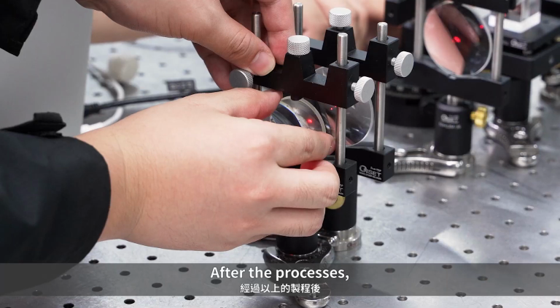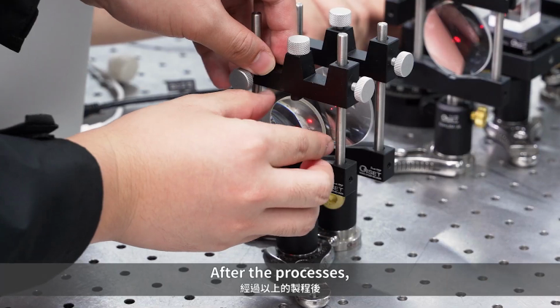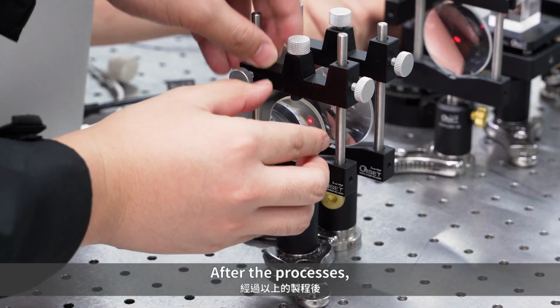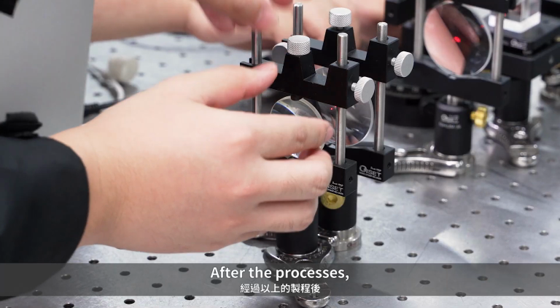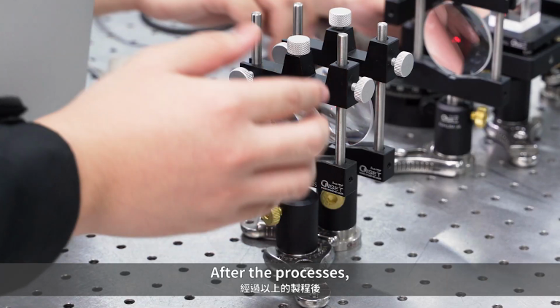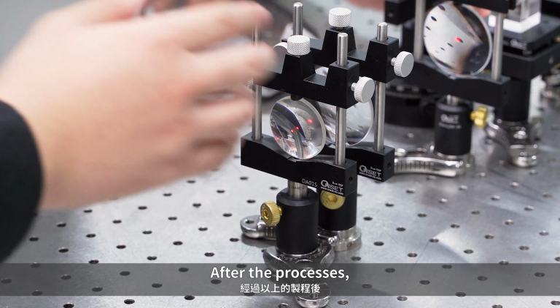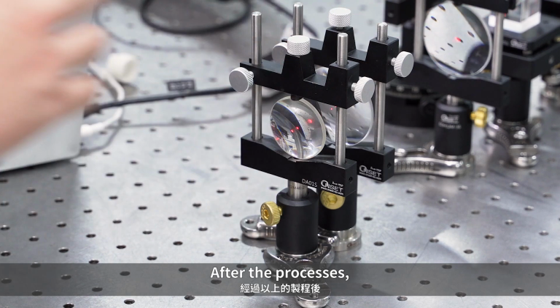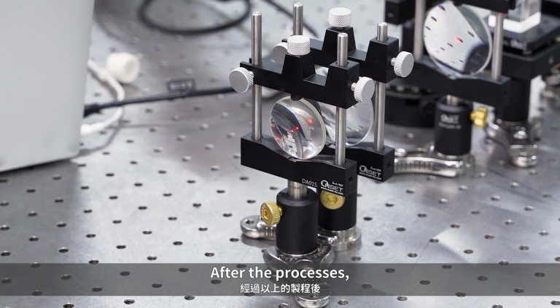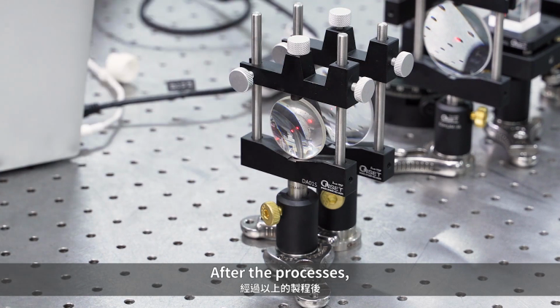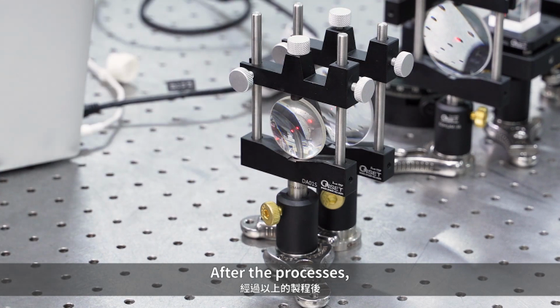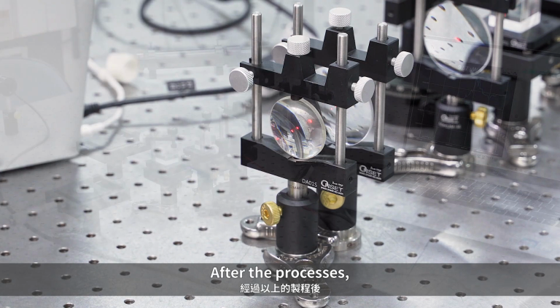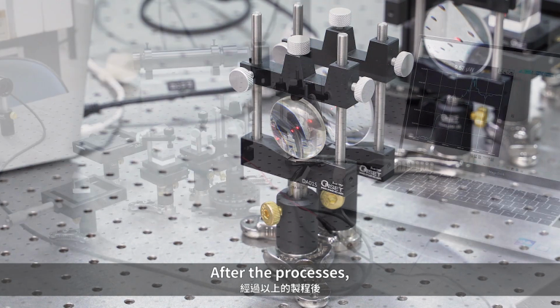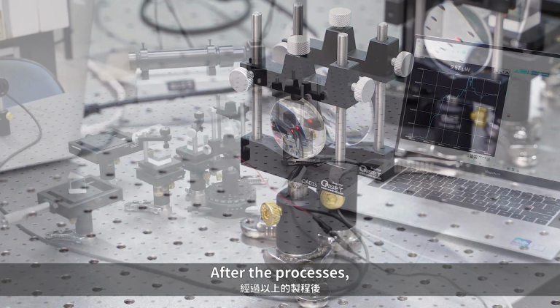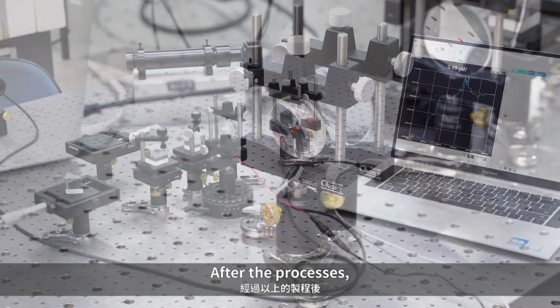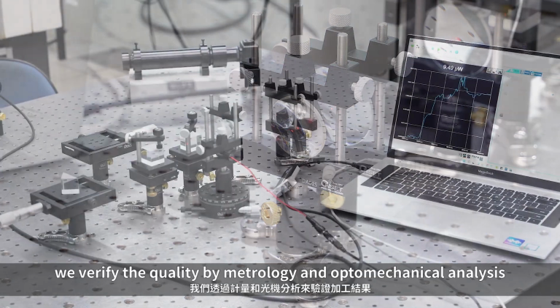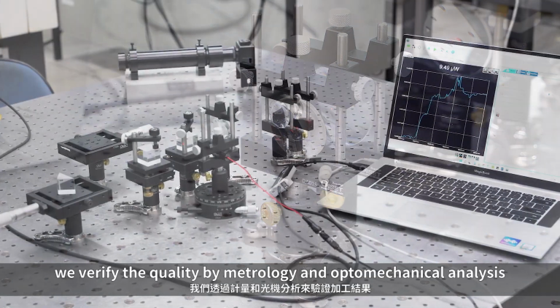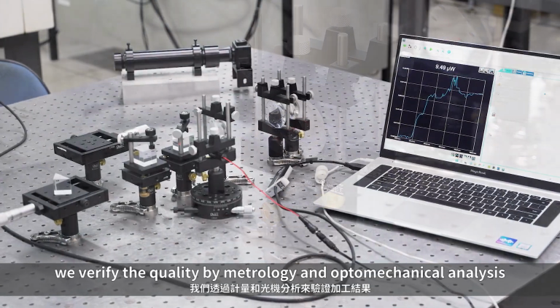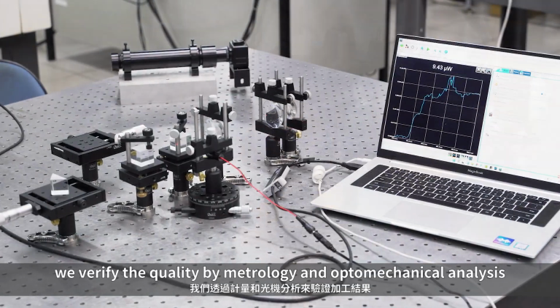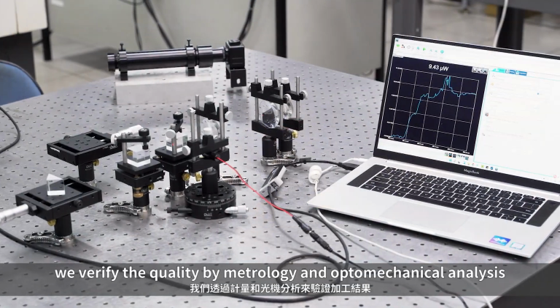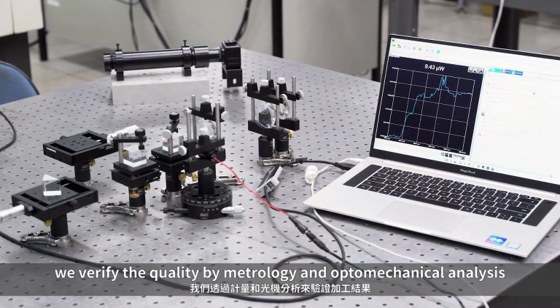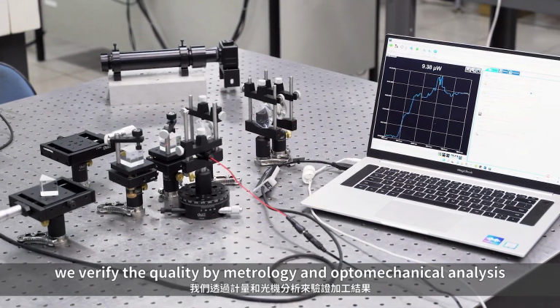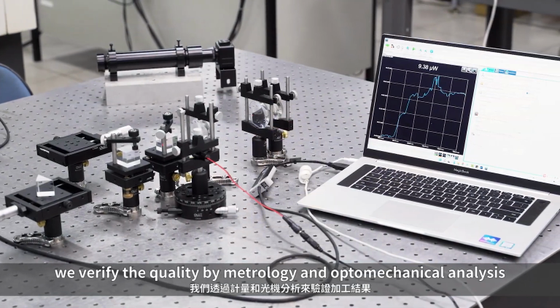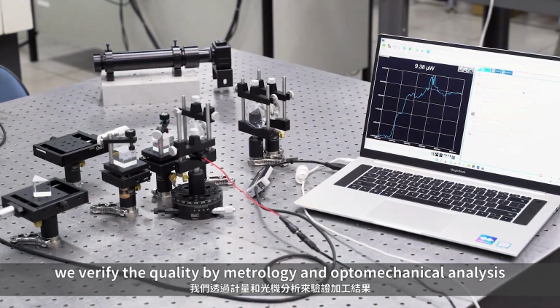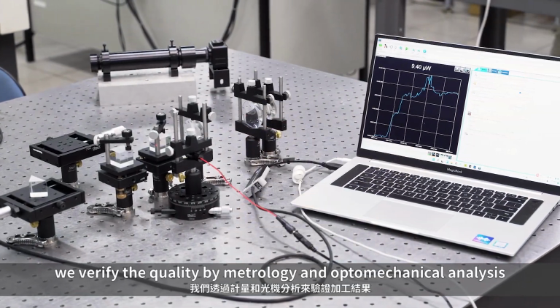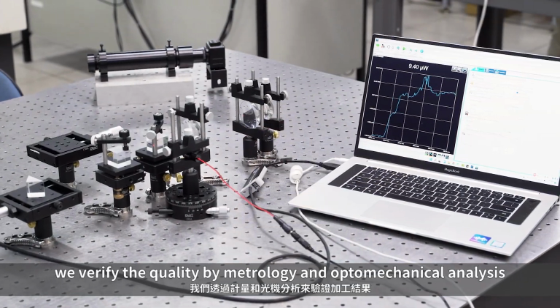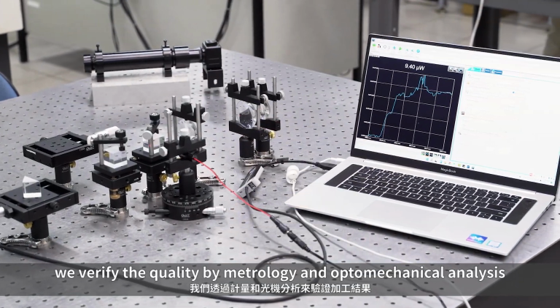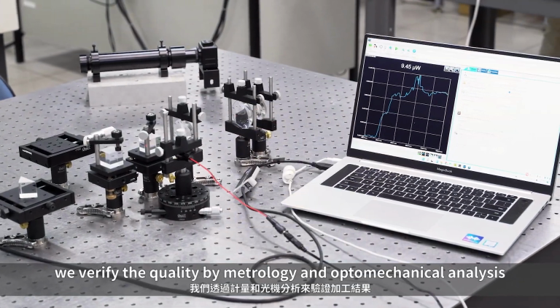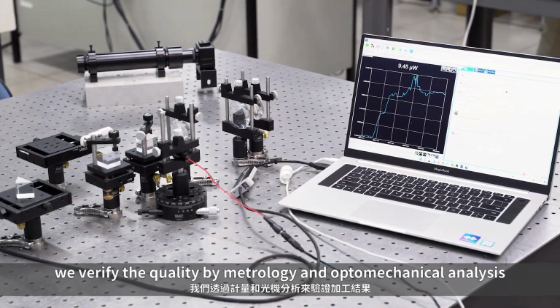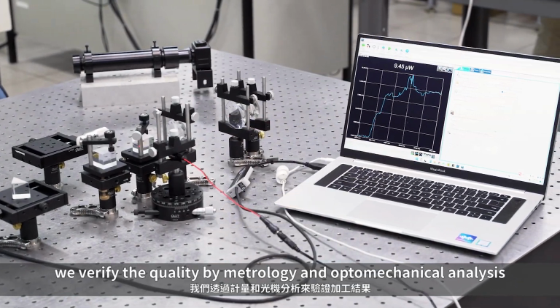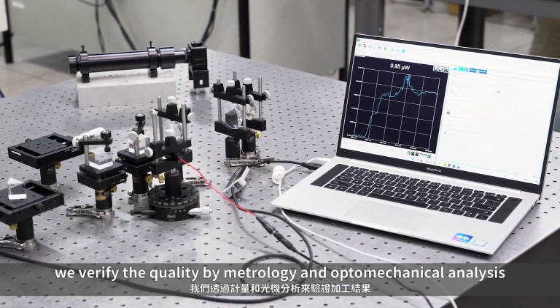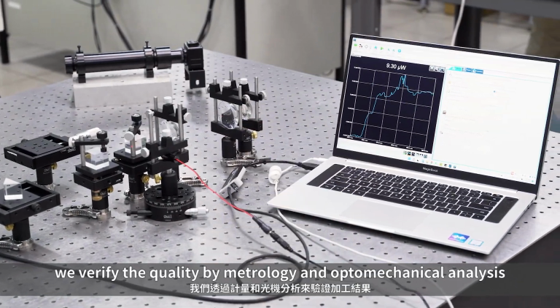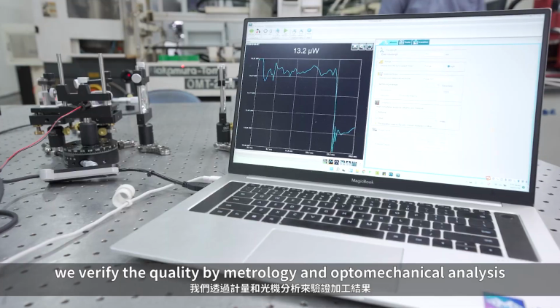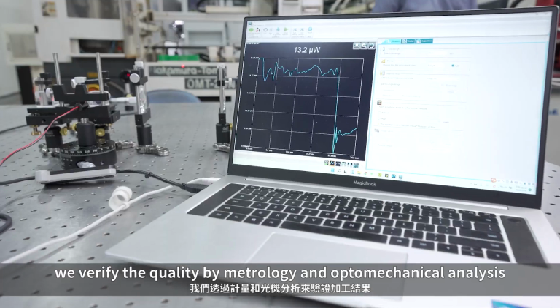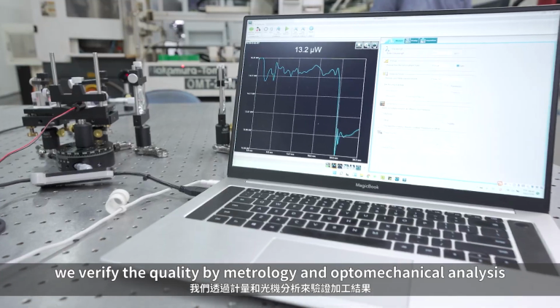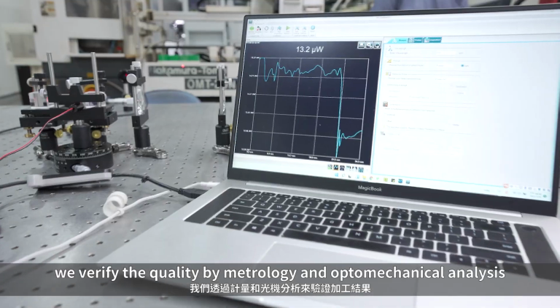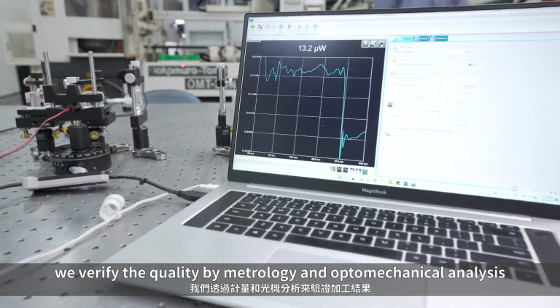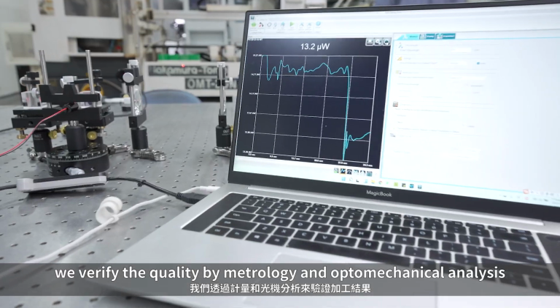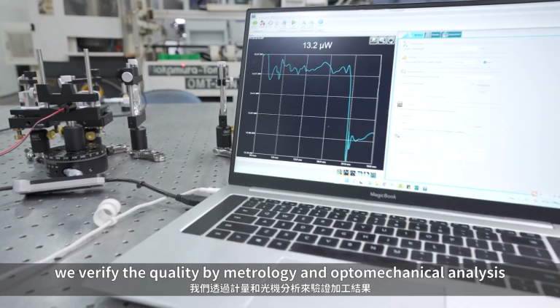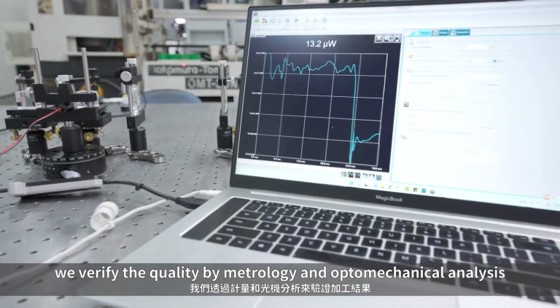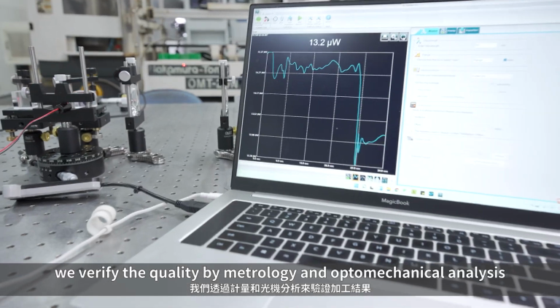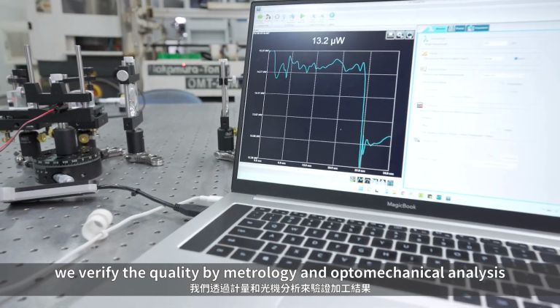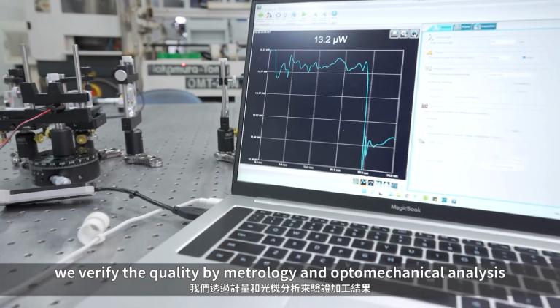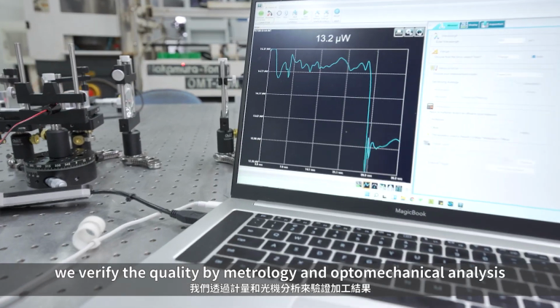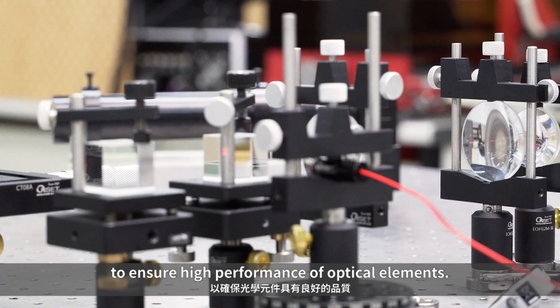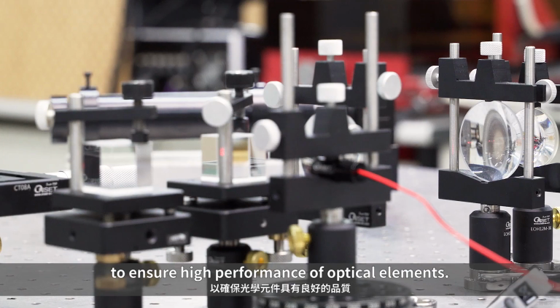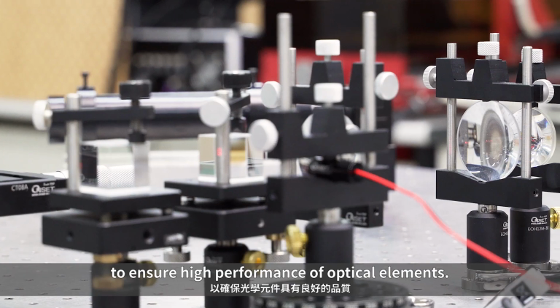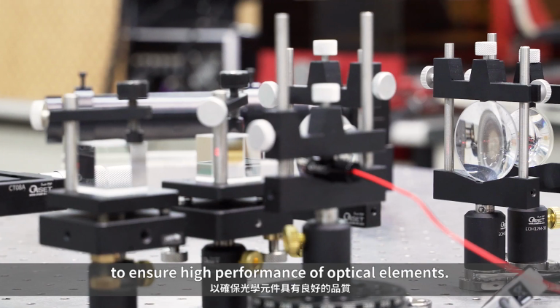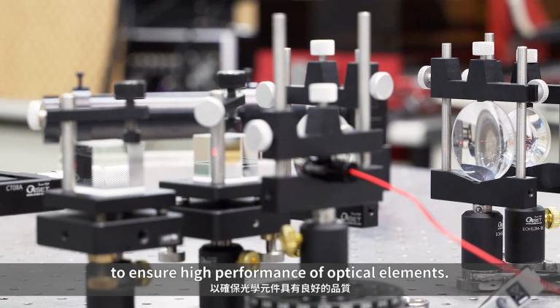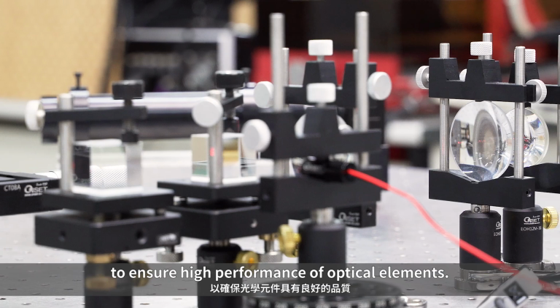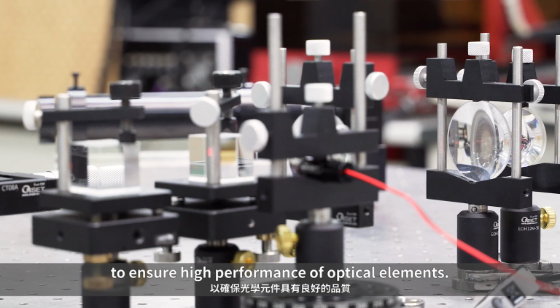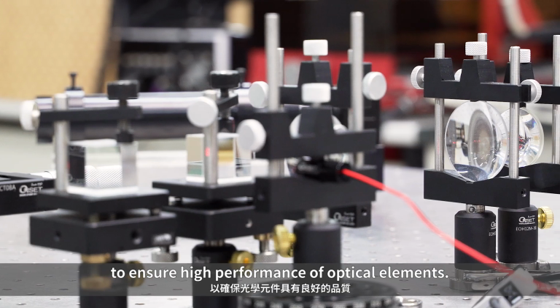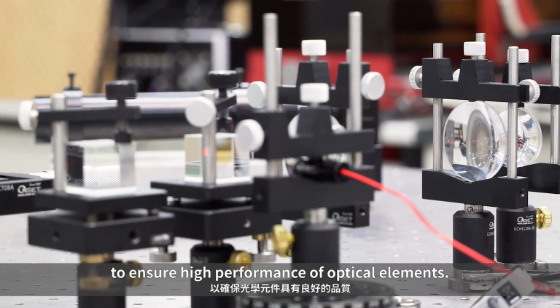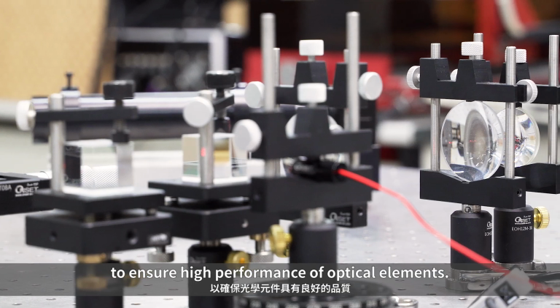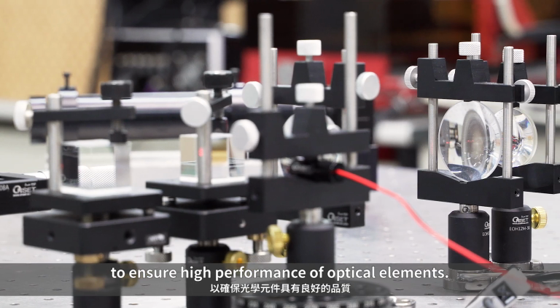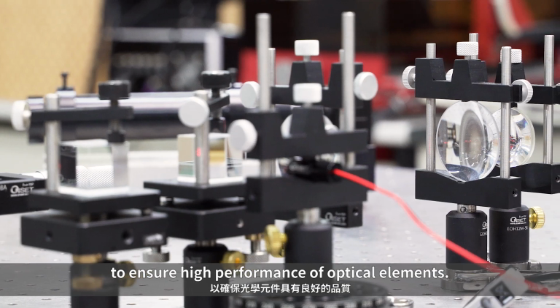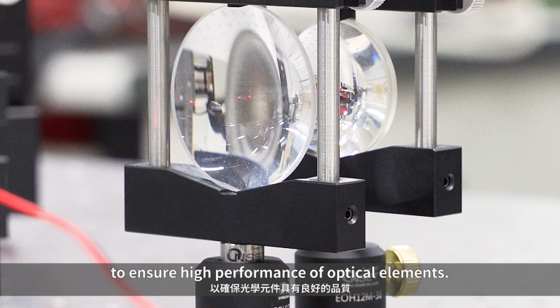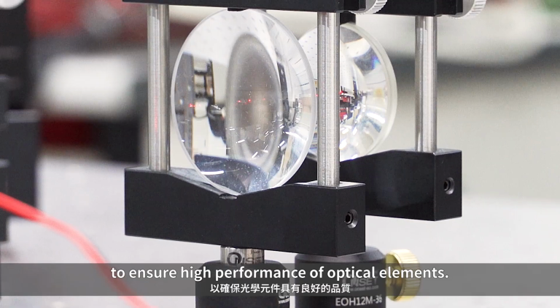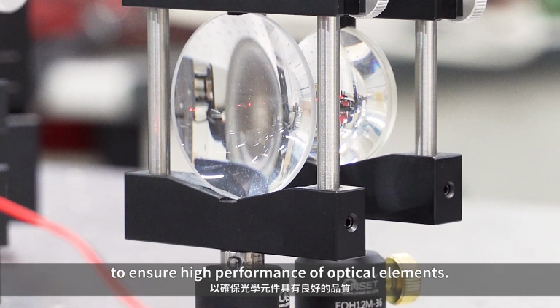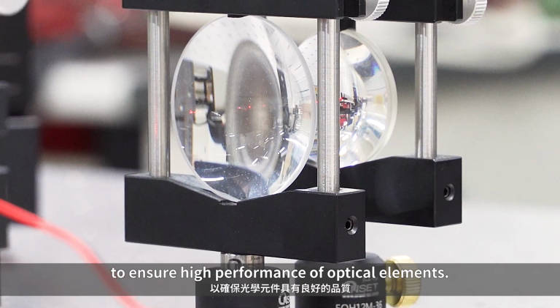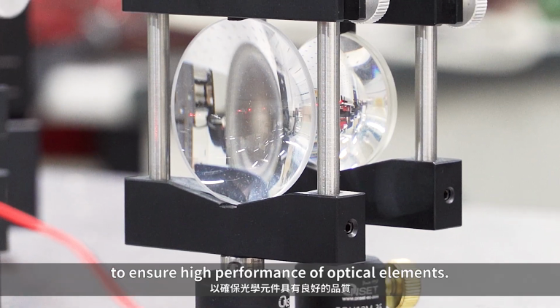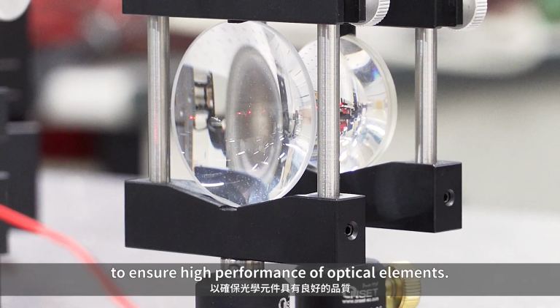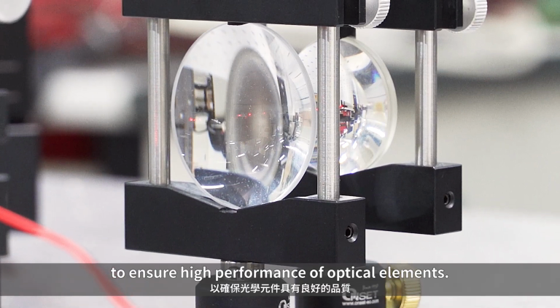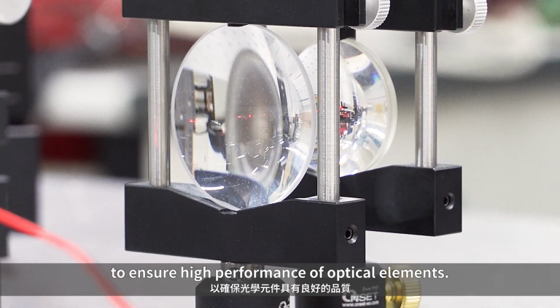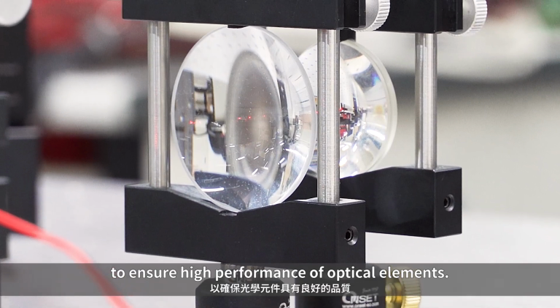After the processes, we verify the quality by metrology and optomechanical analysis to ensure high performance of optical elements.